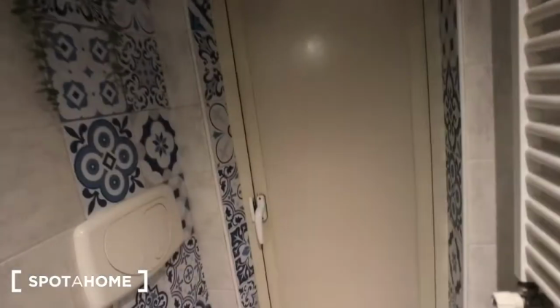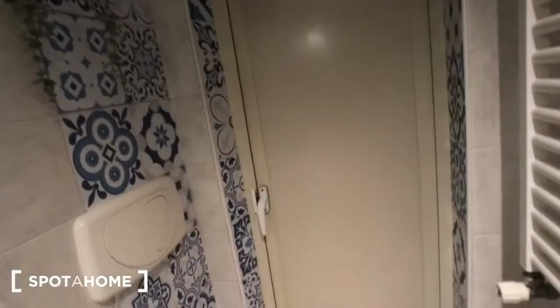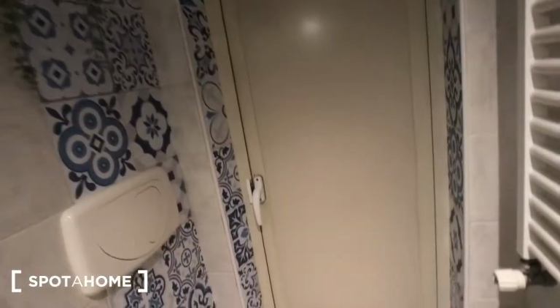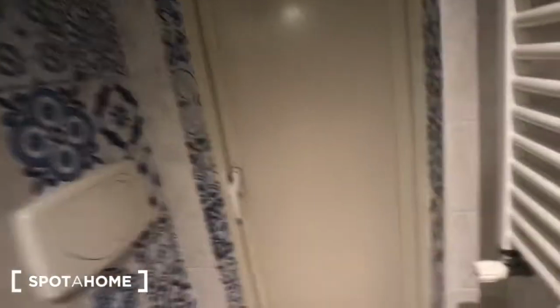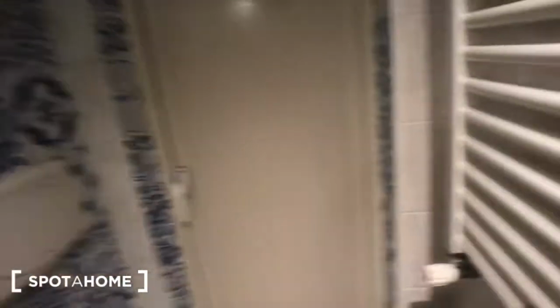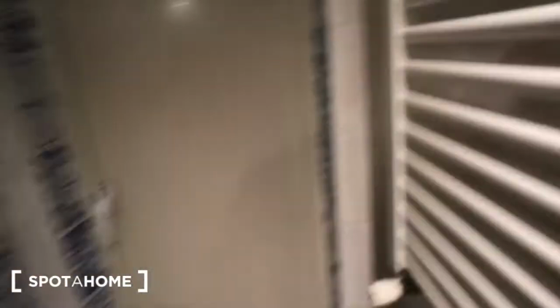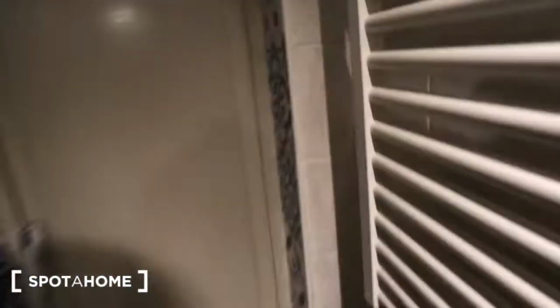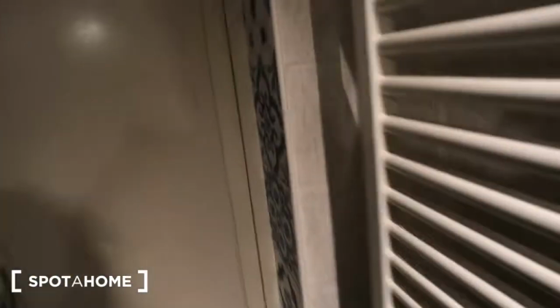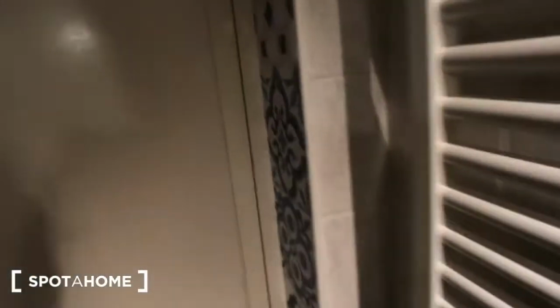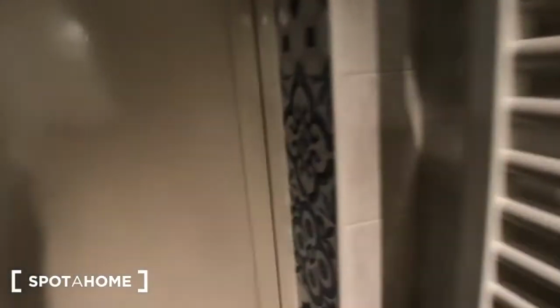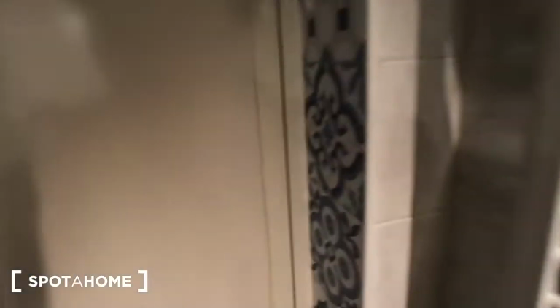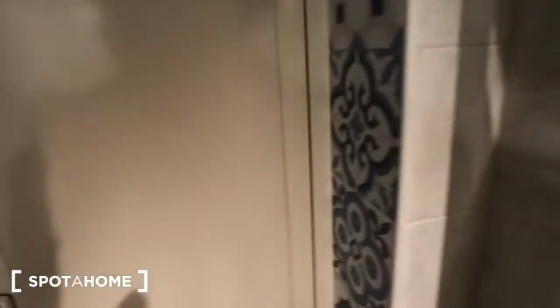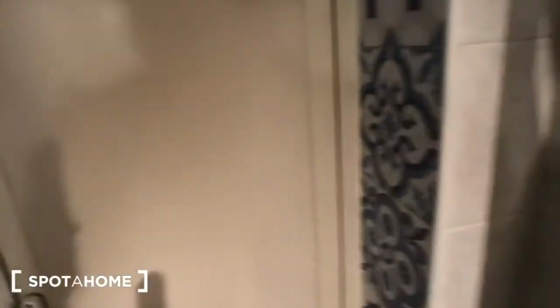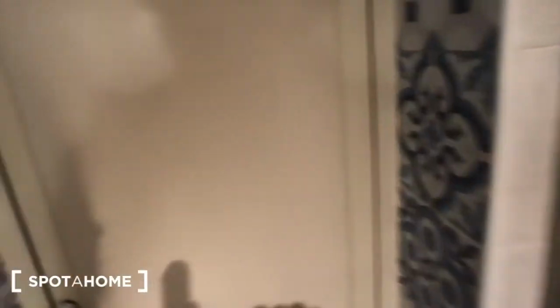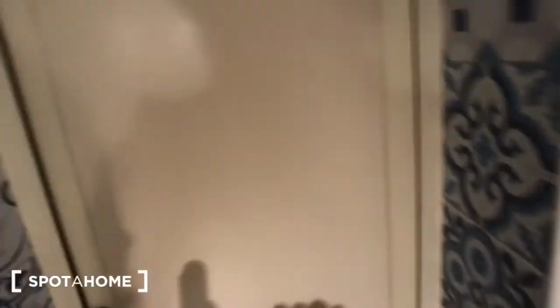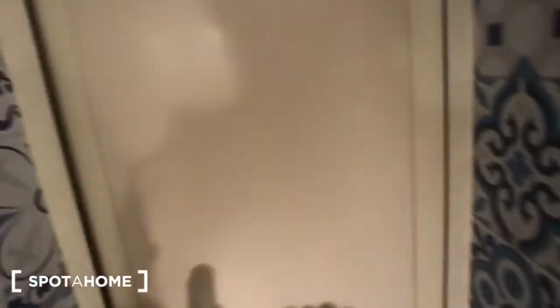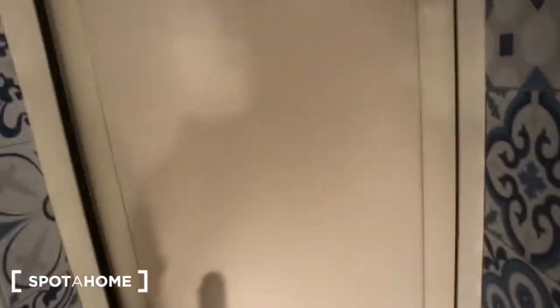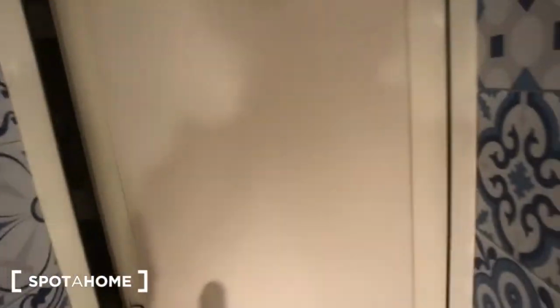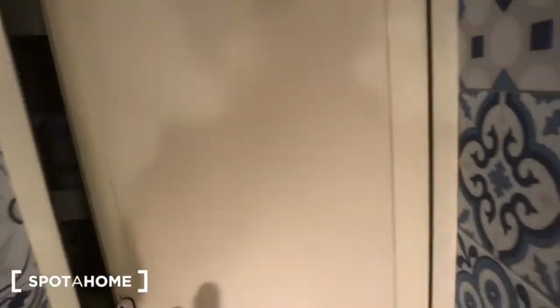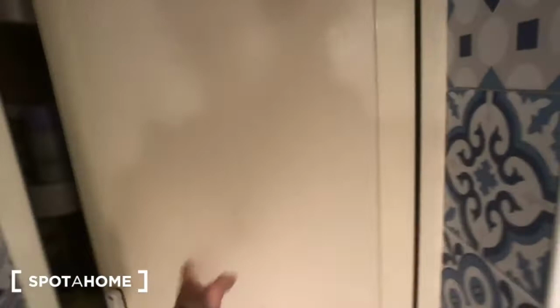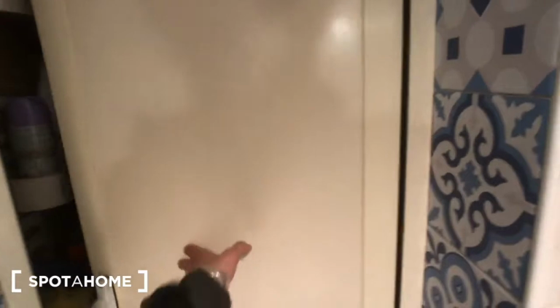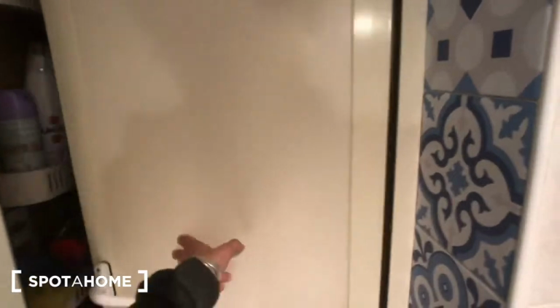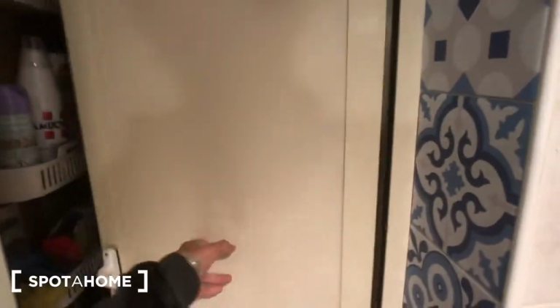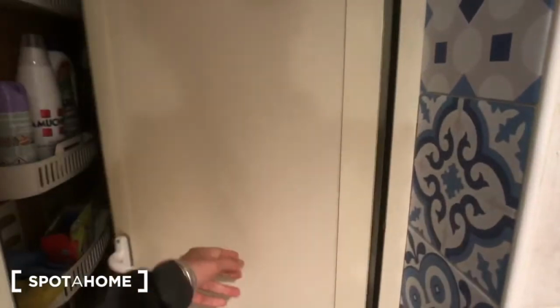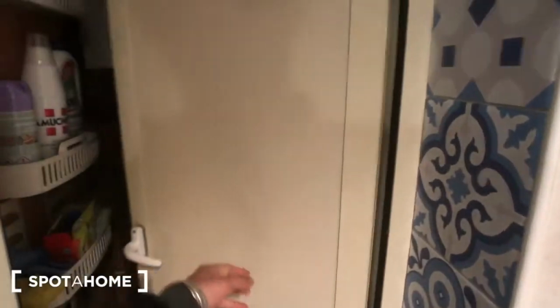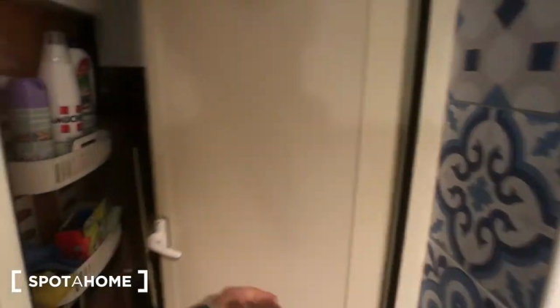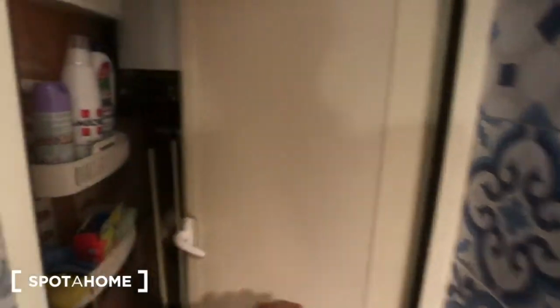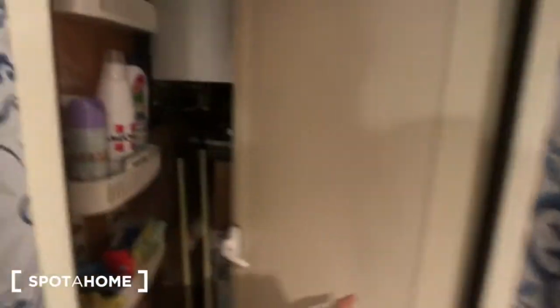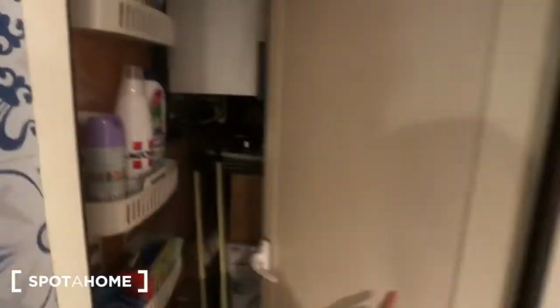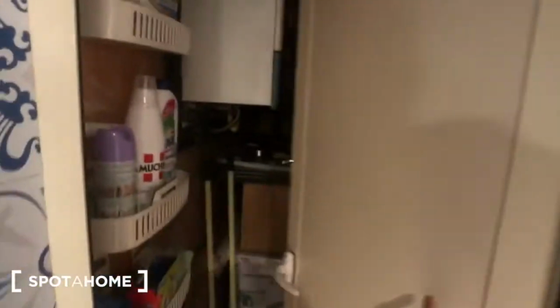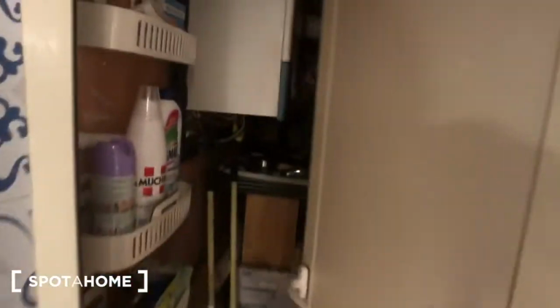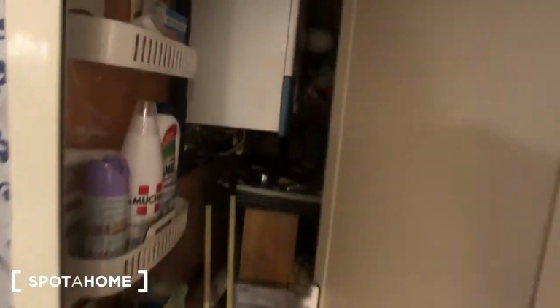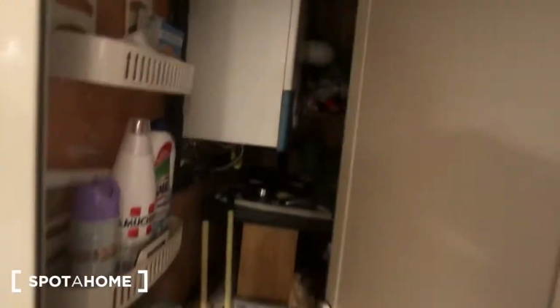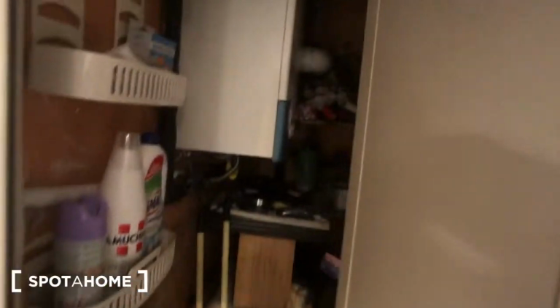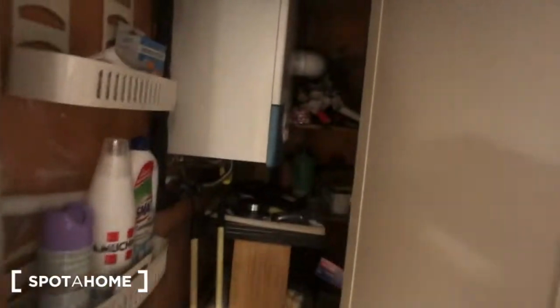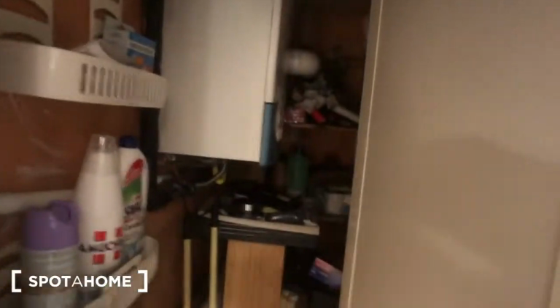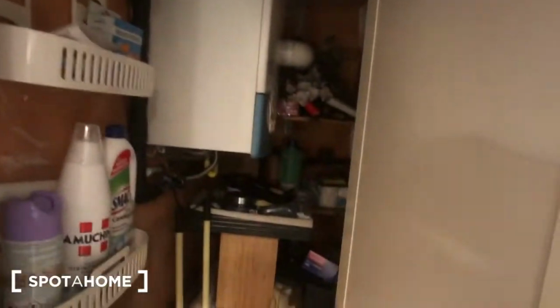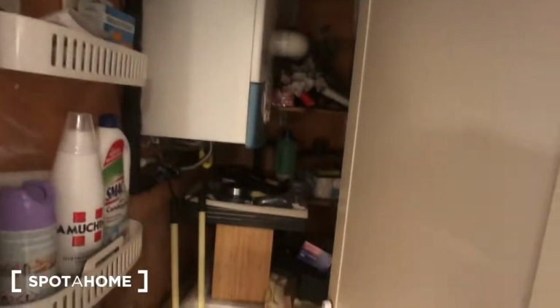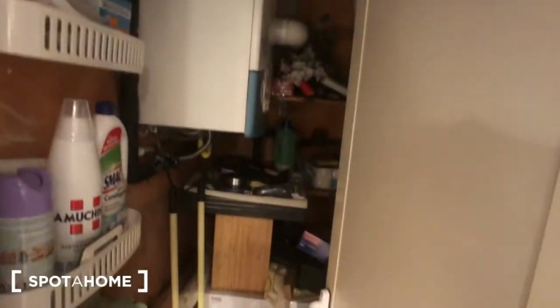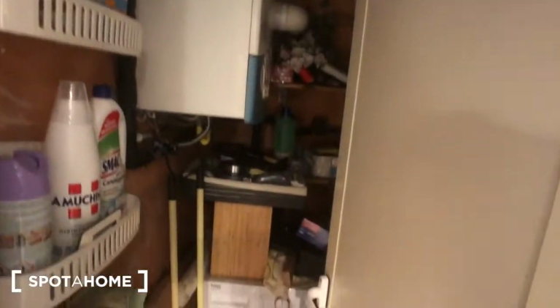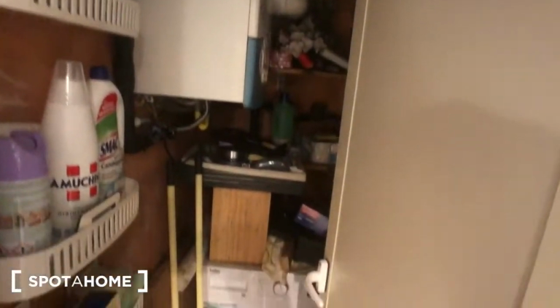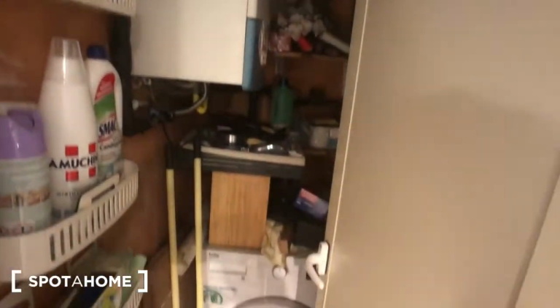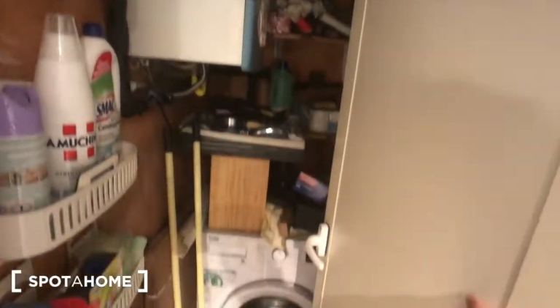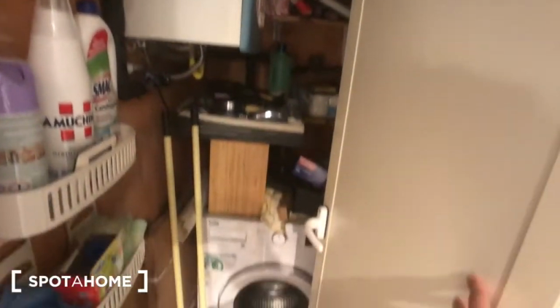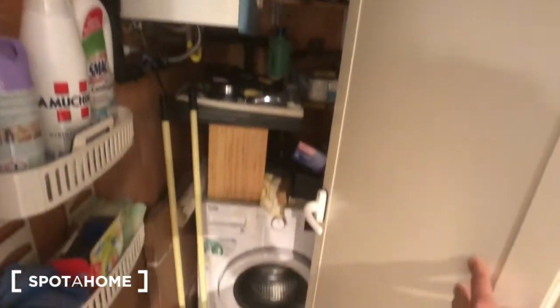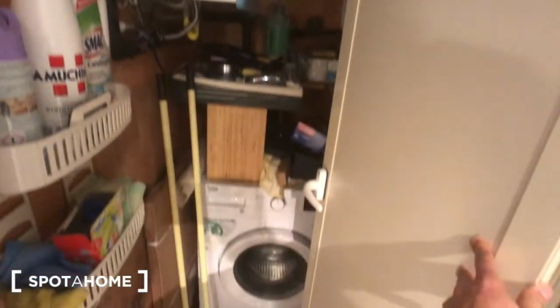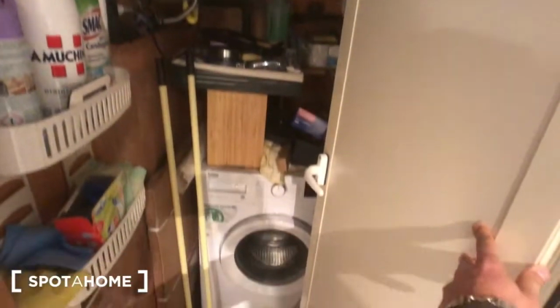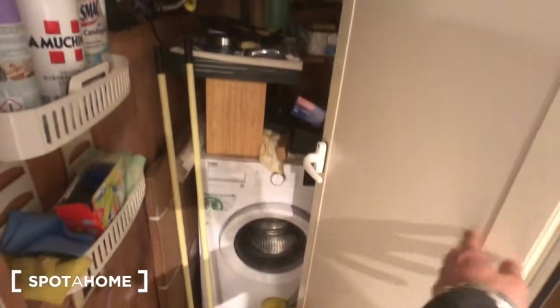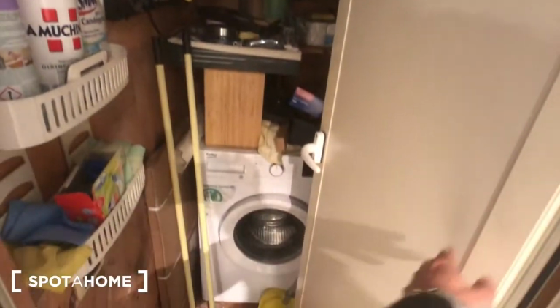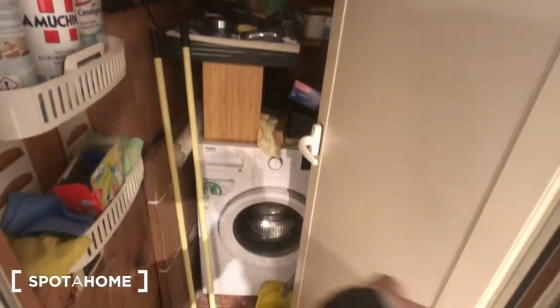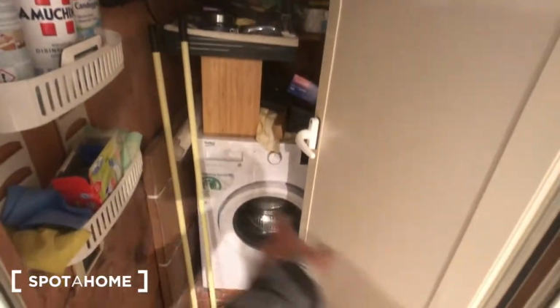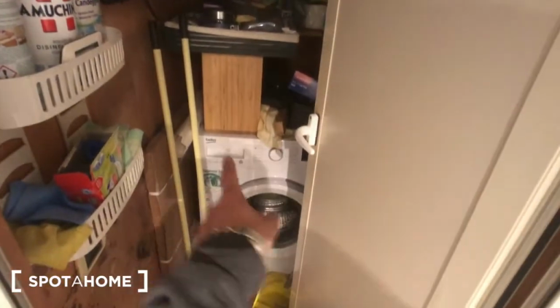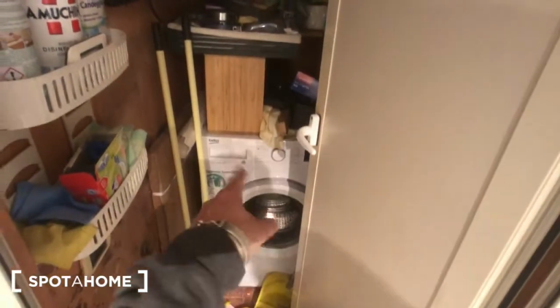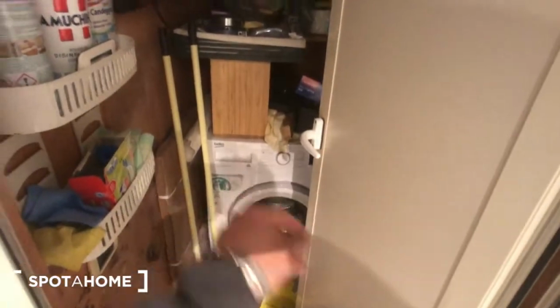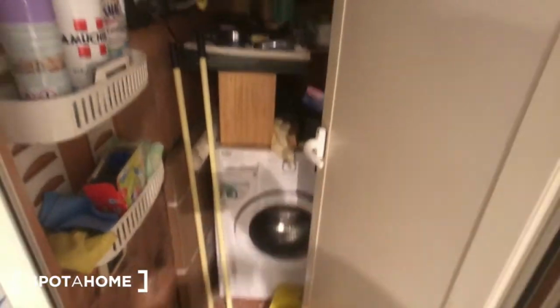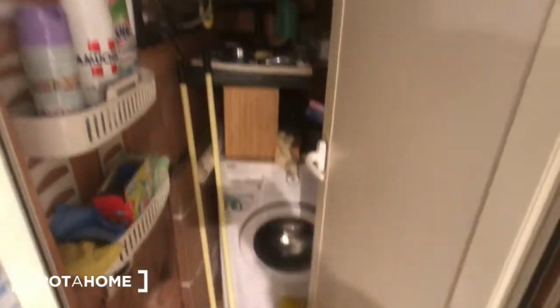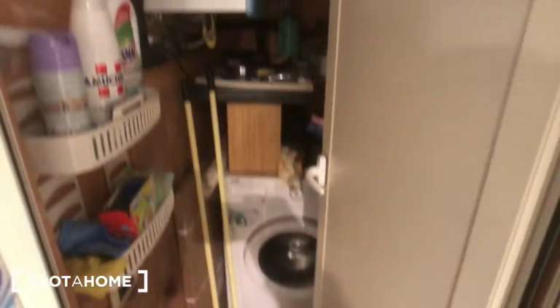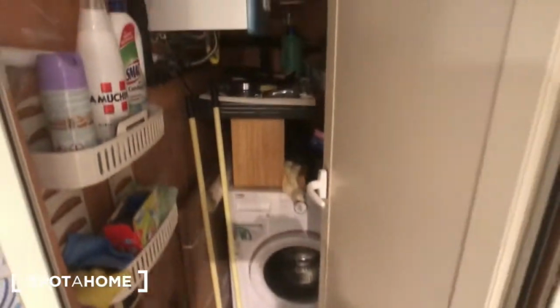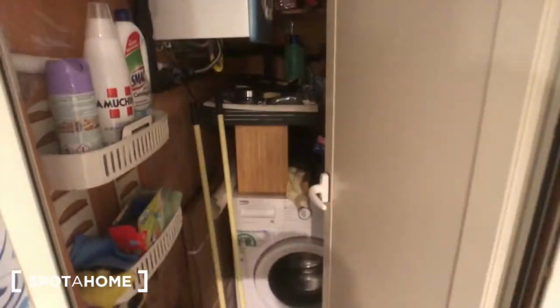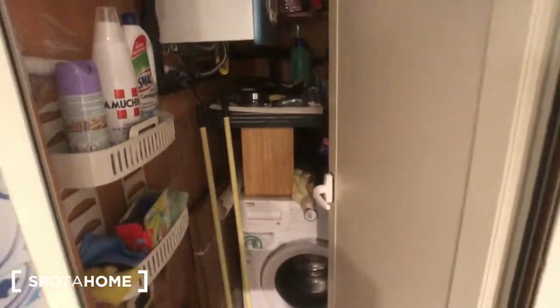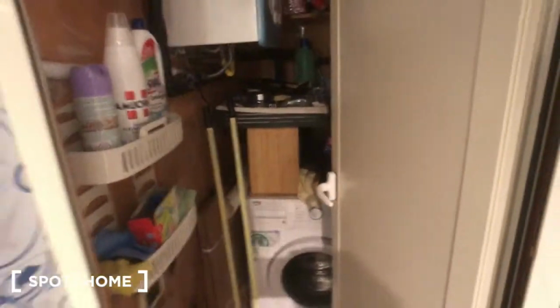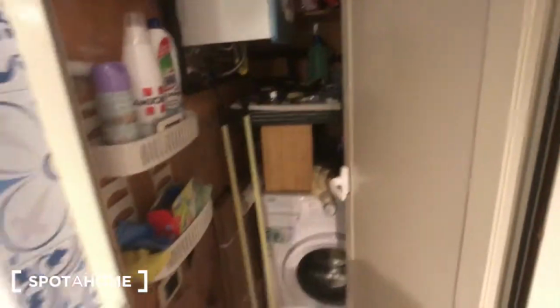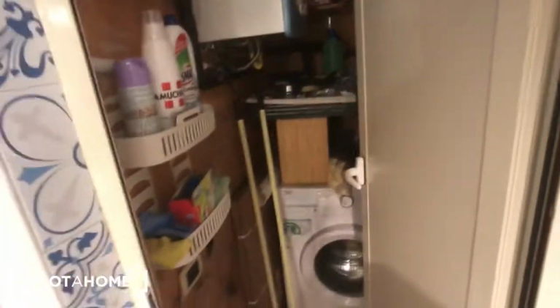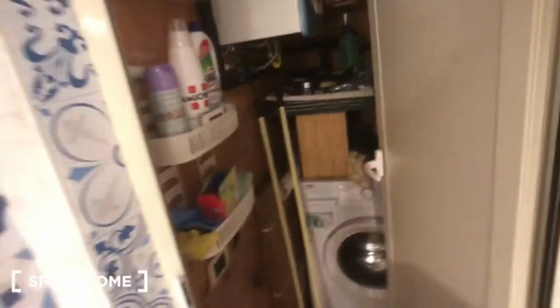And behind this door you can find the closet, with all the stuff you need for the house and a washing machine for laundry.